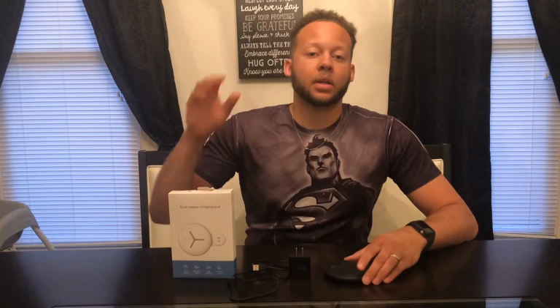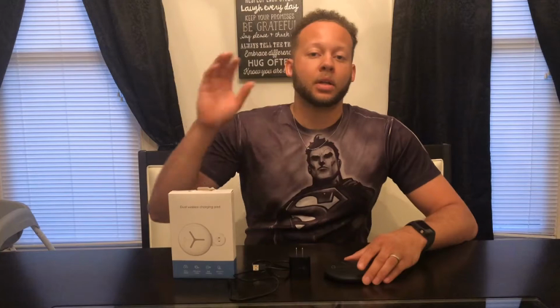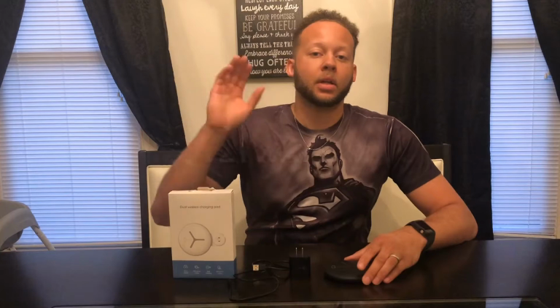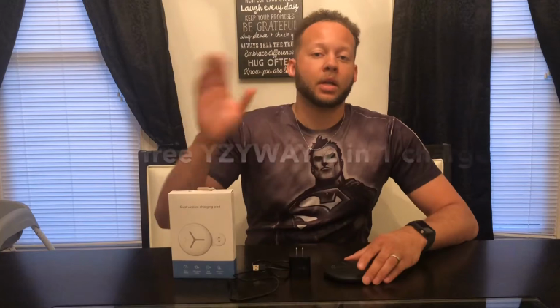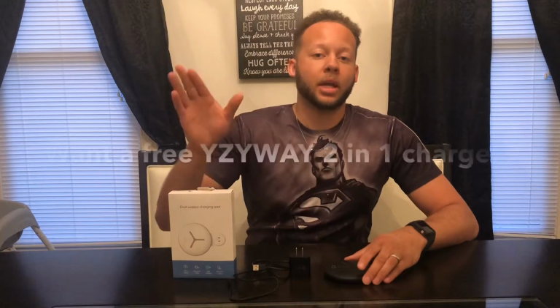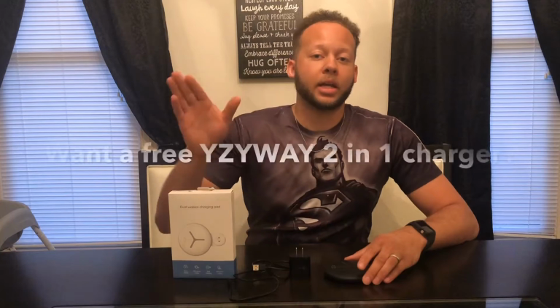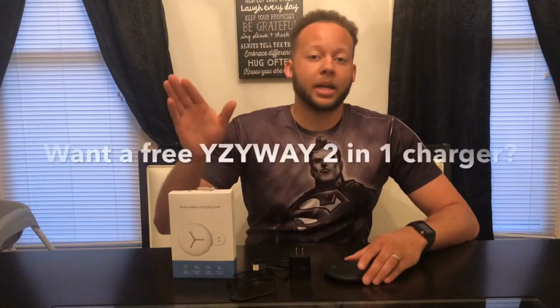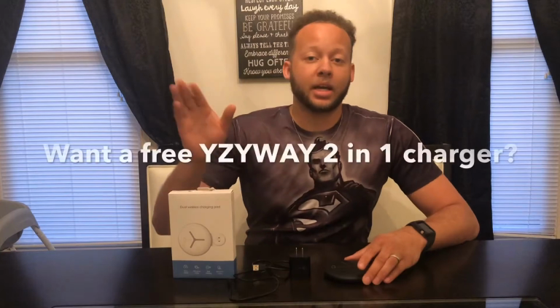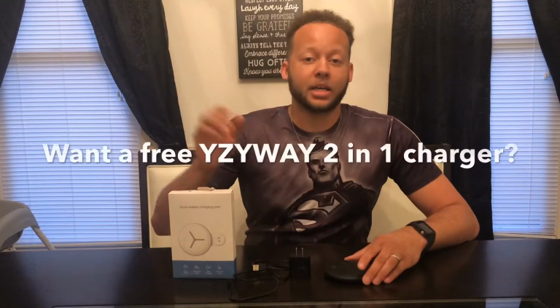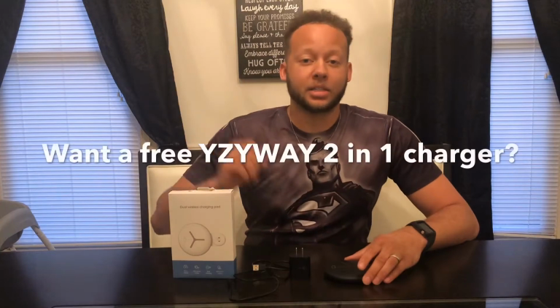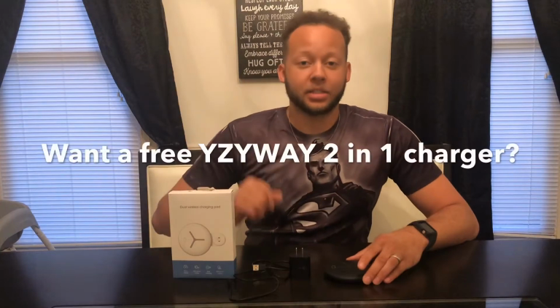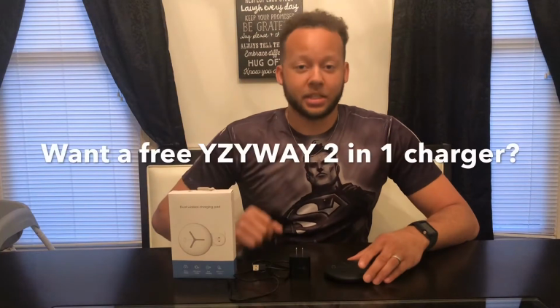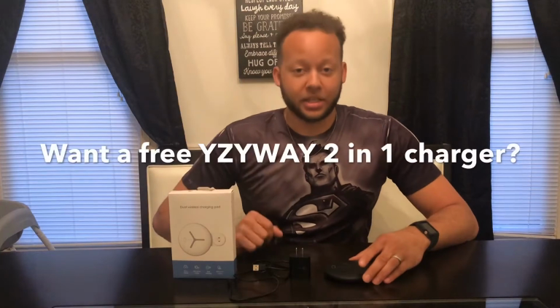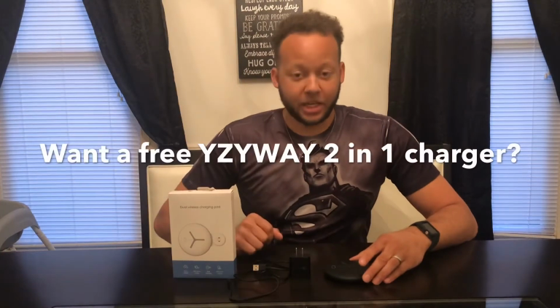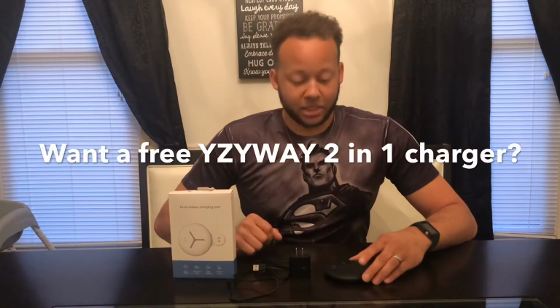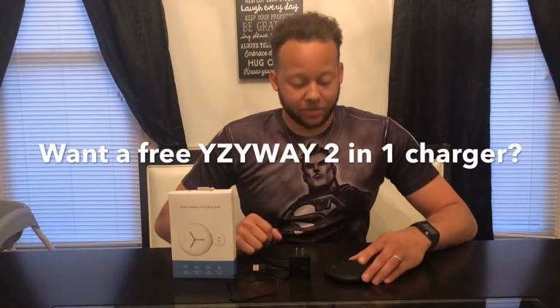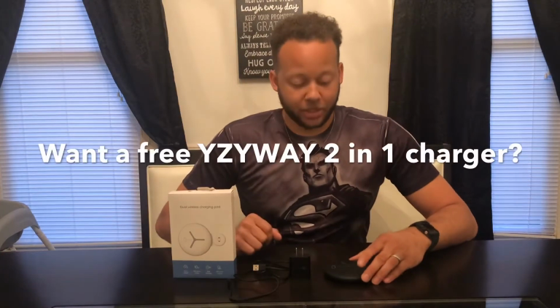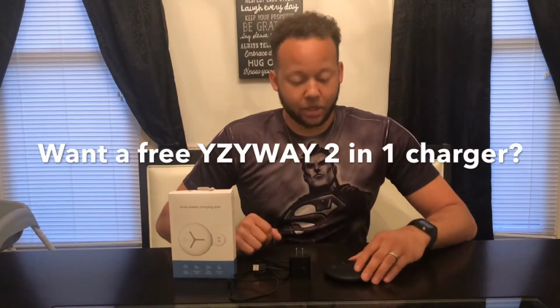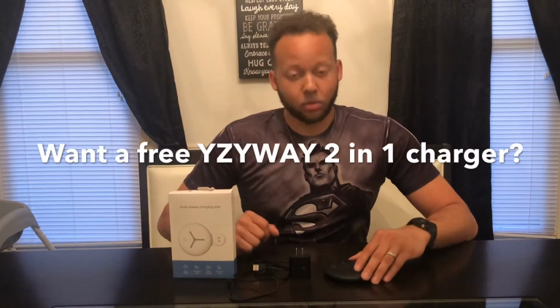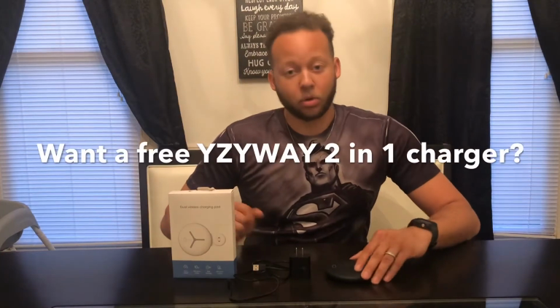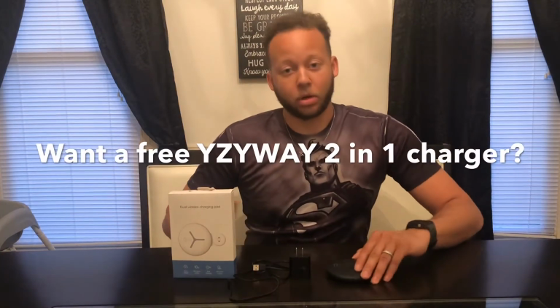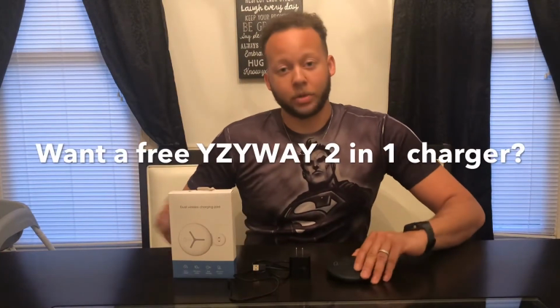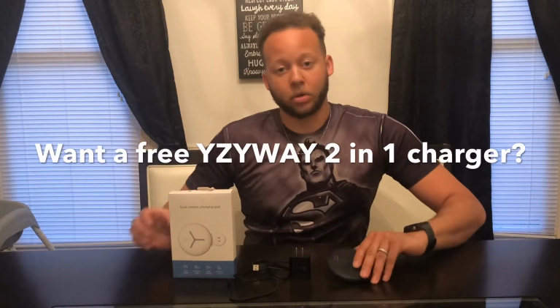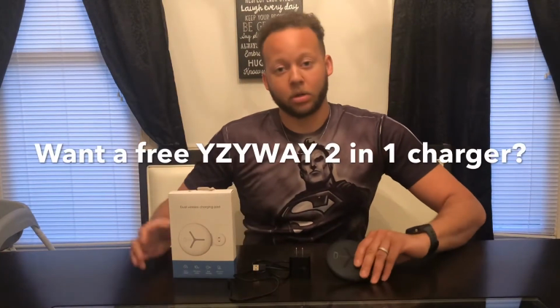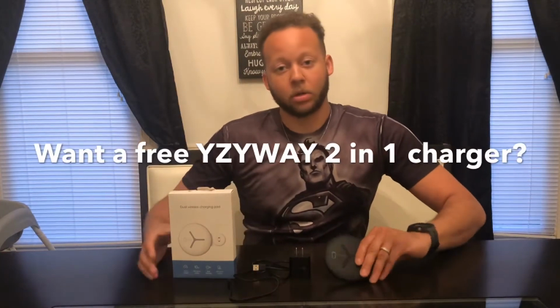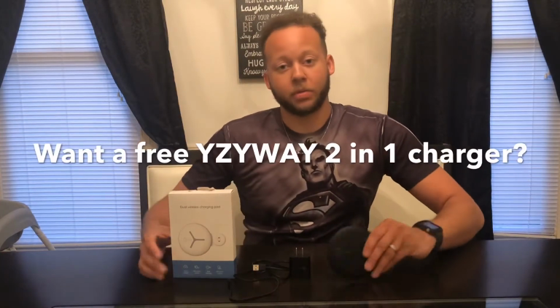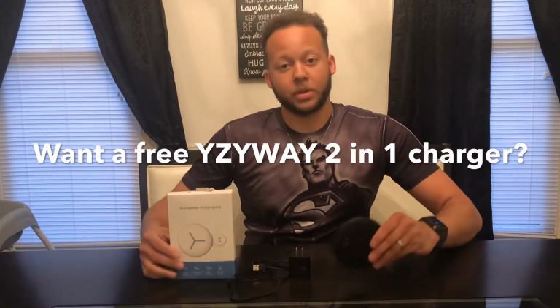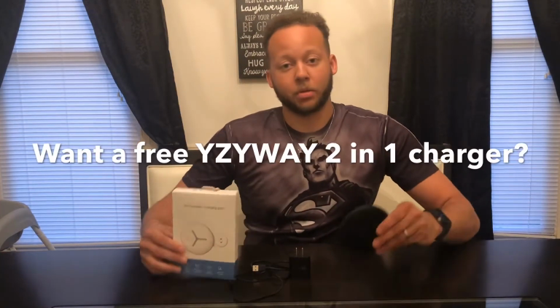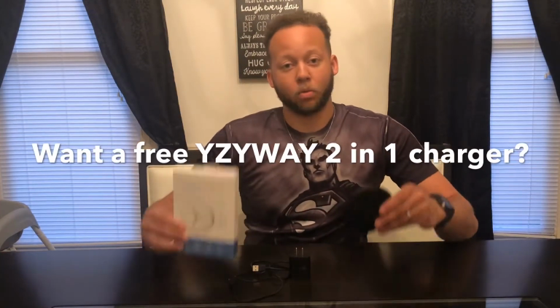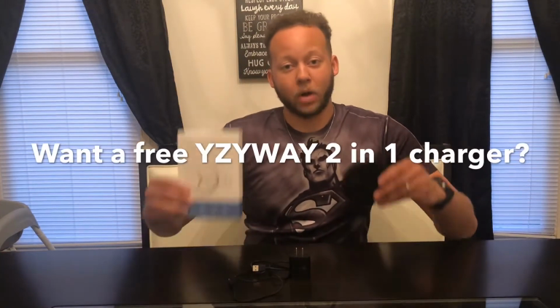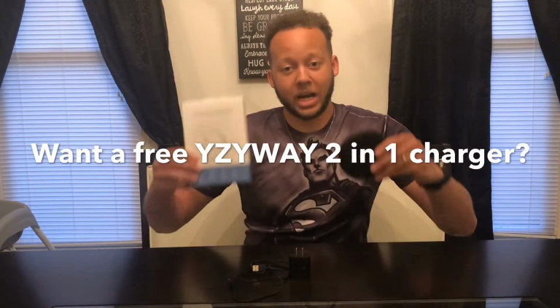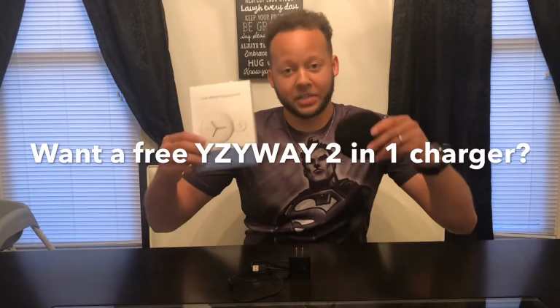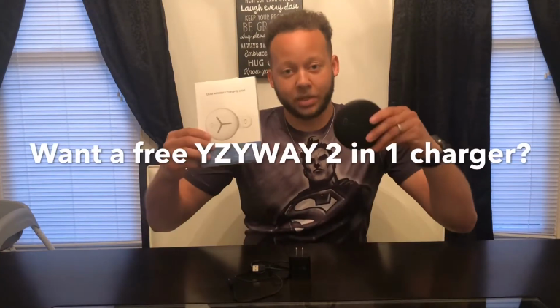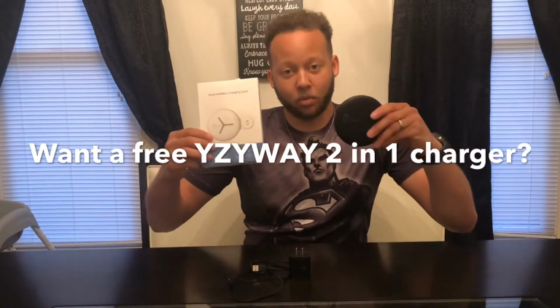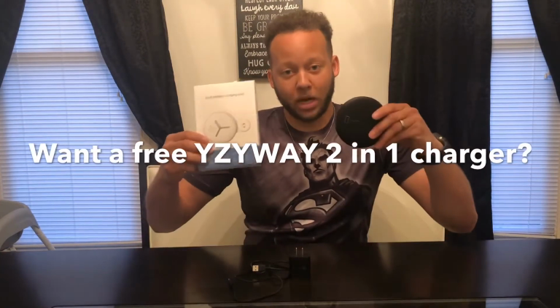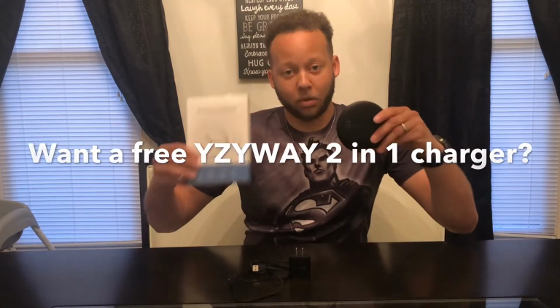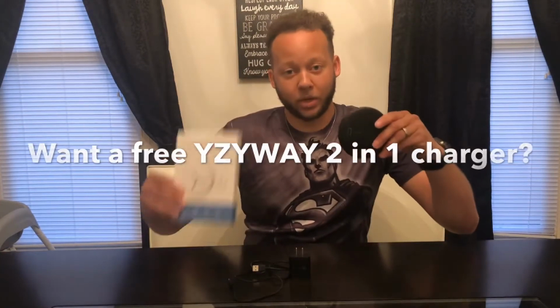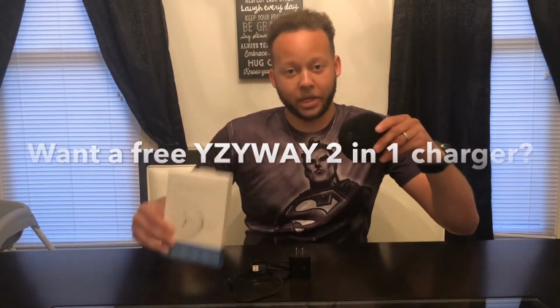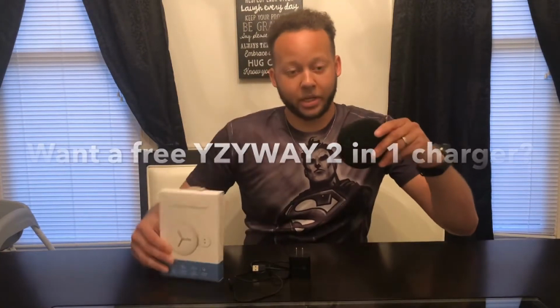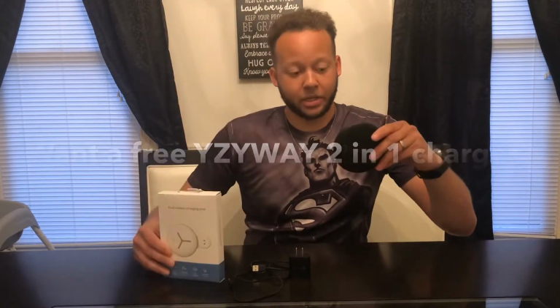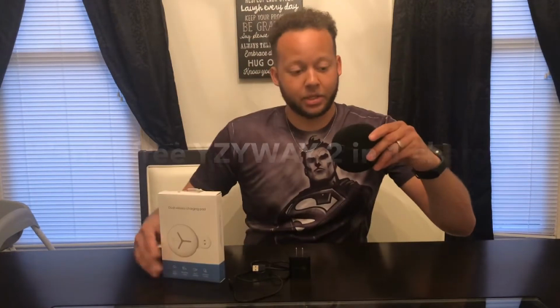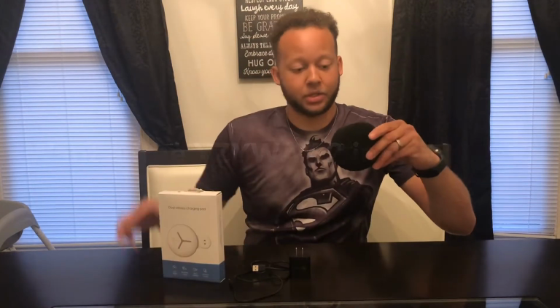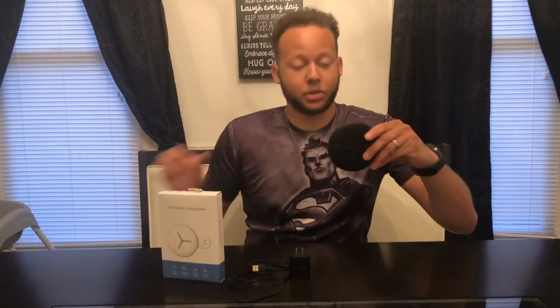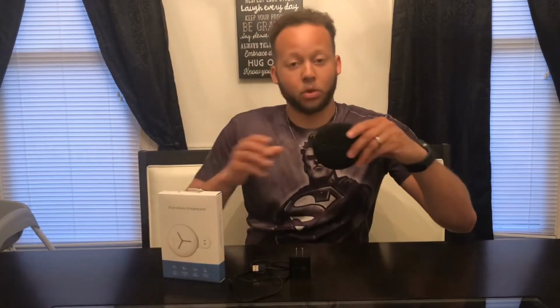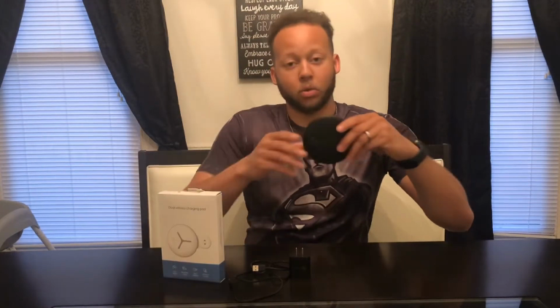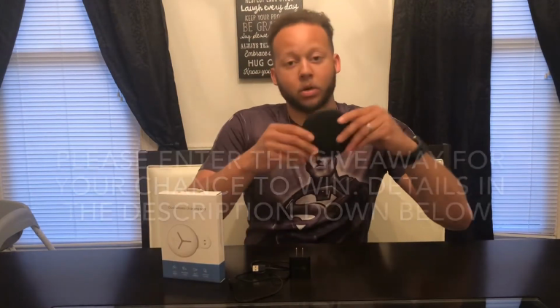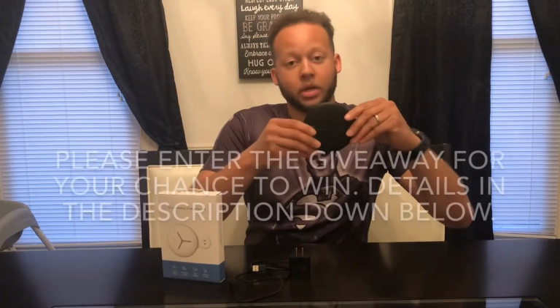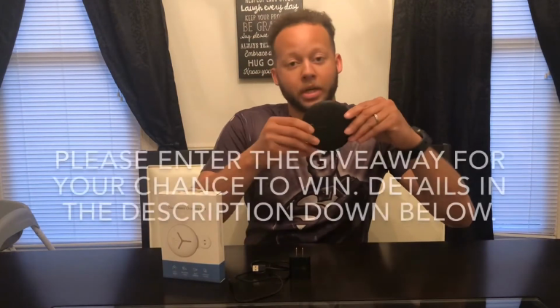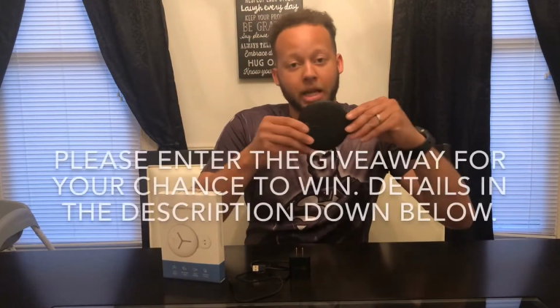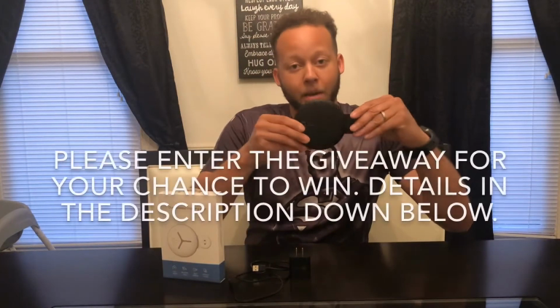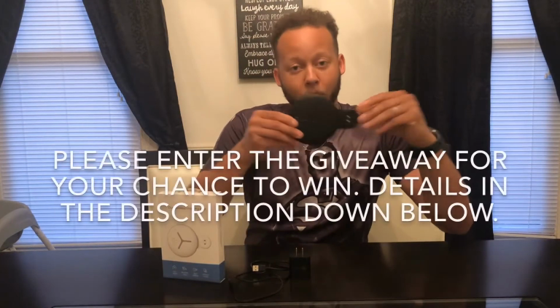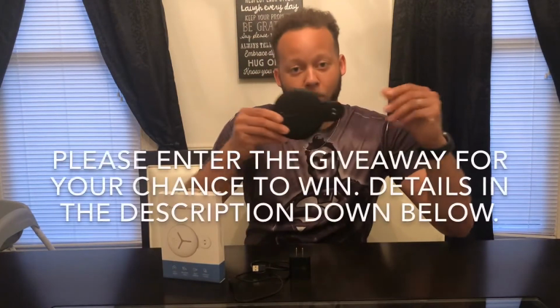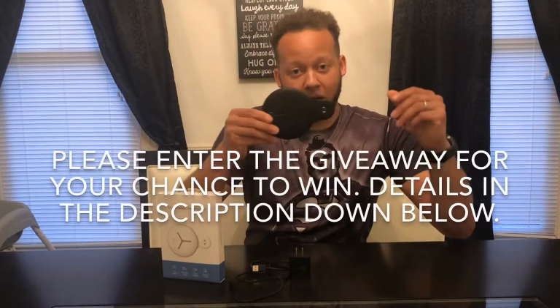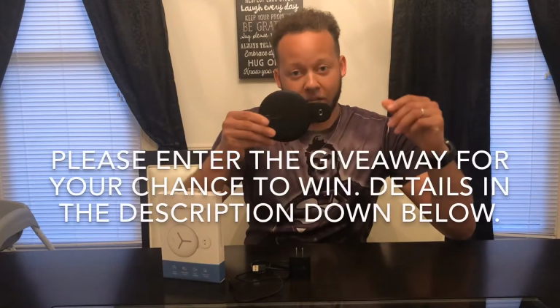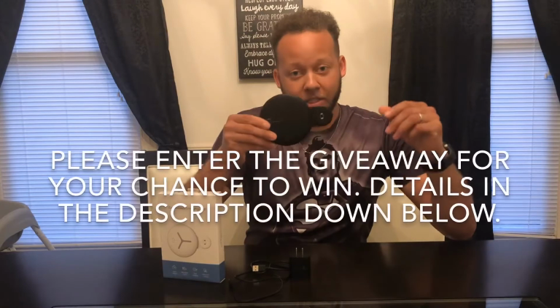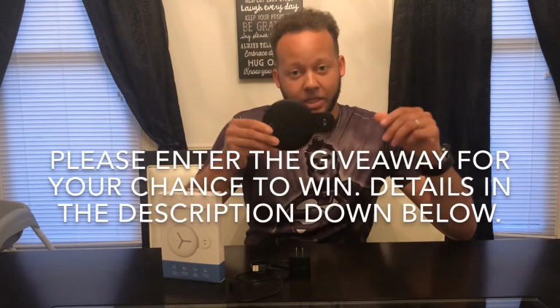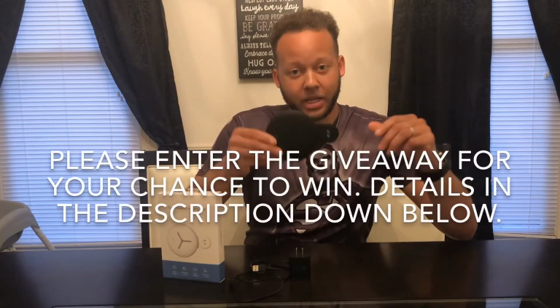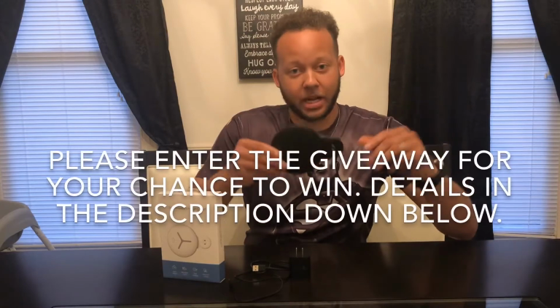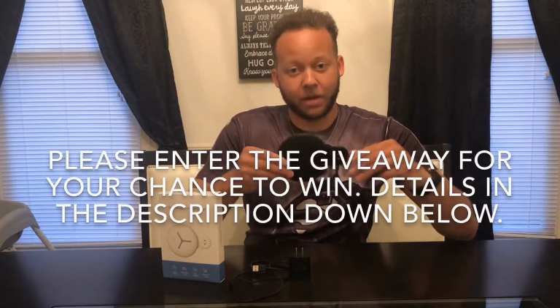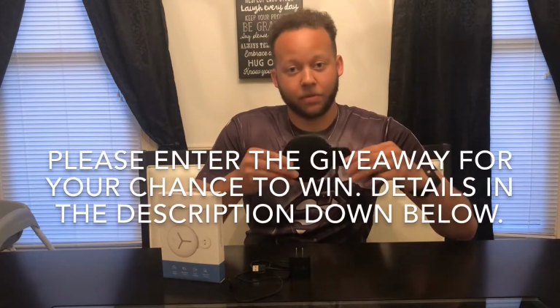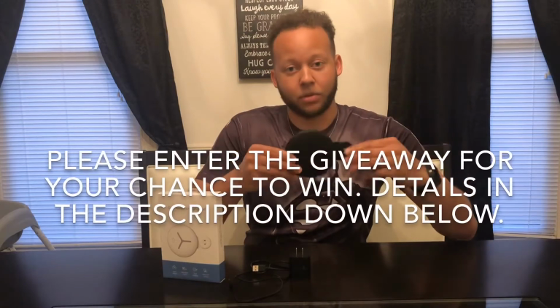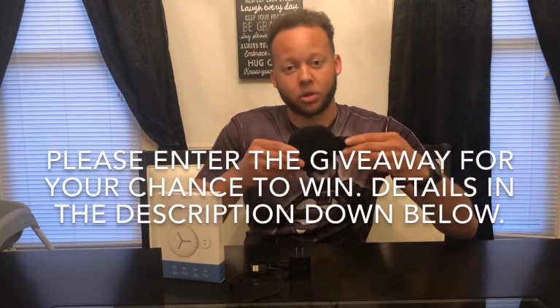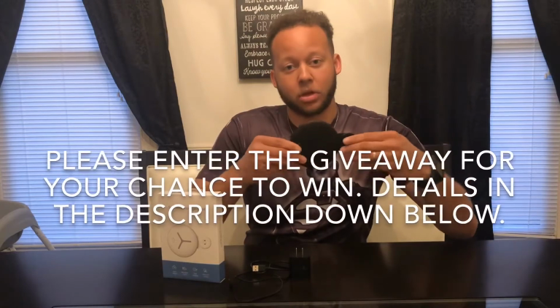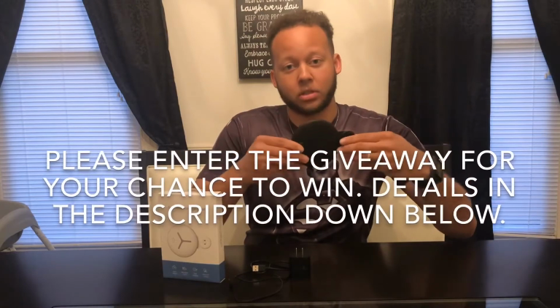Hey guys, in today's video we're going to be going over the YZWay 2-in-1 Apple Watch and iPhone charger.